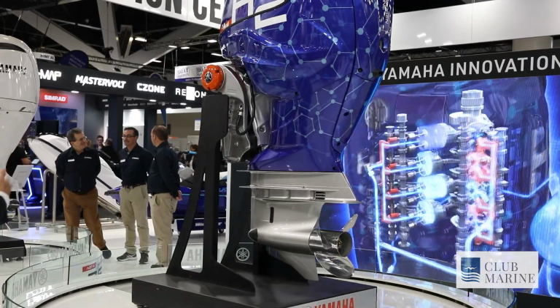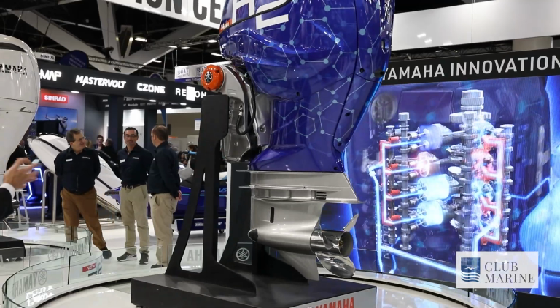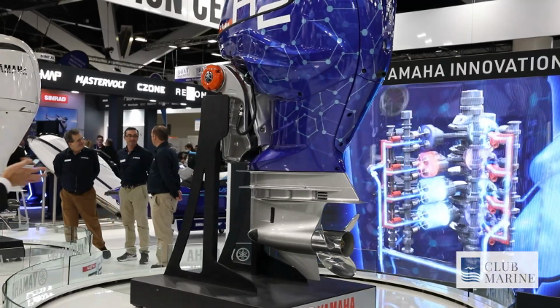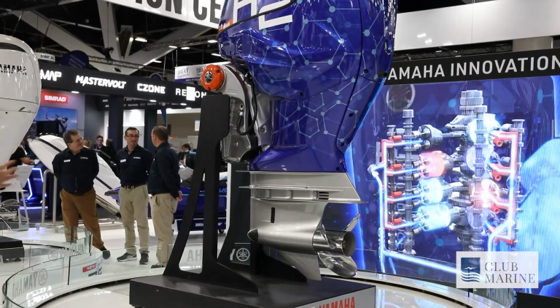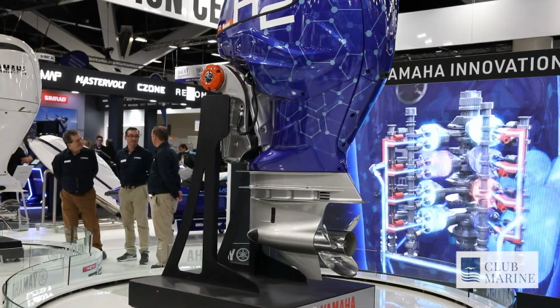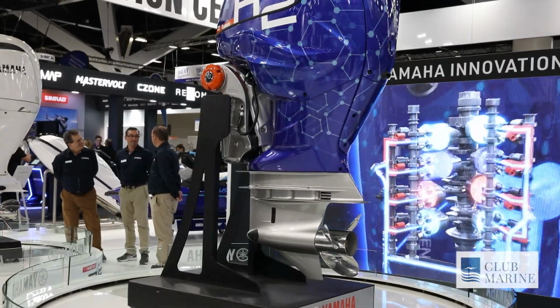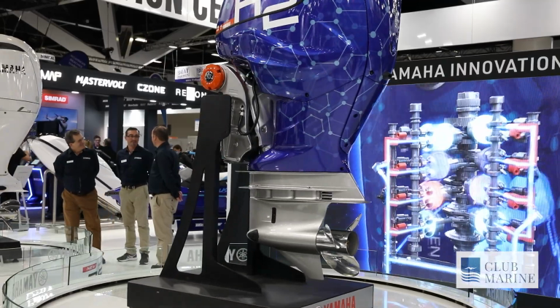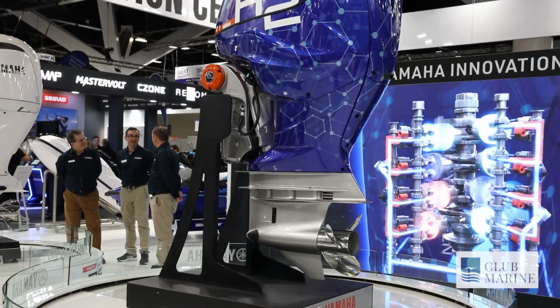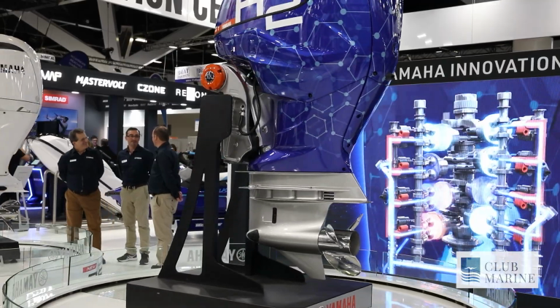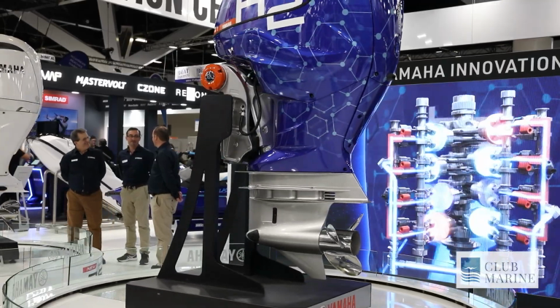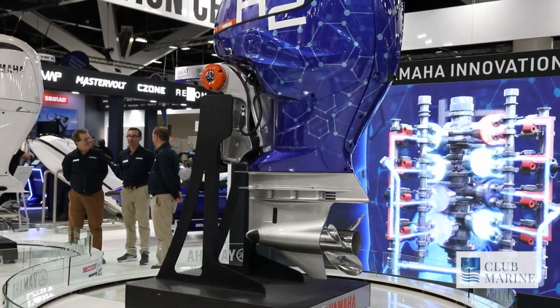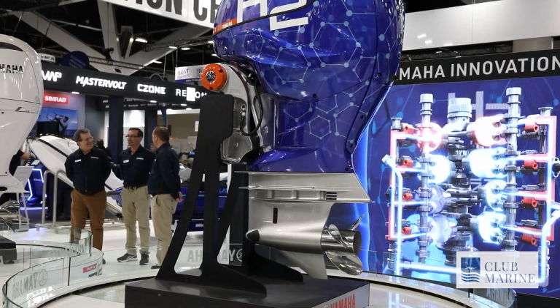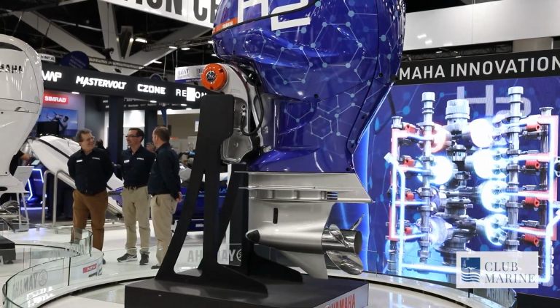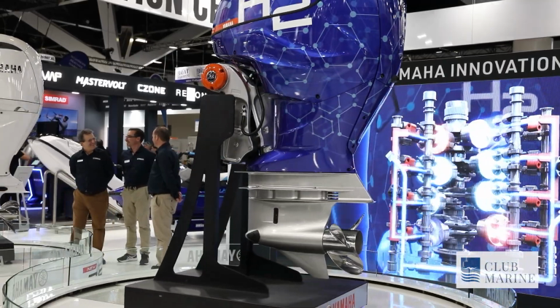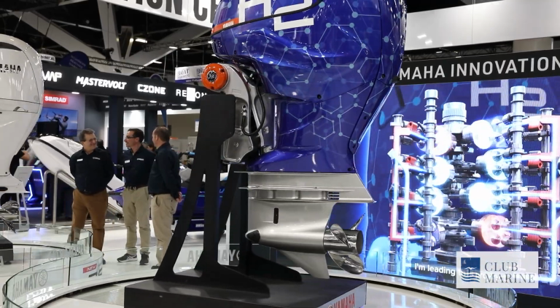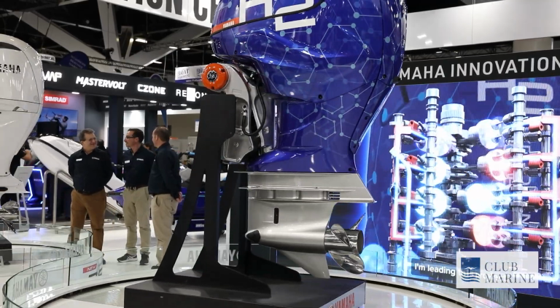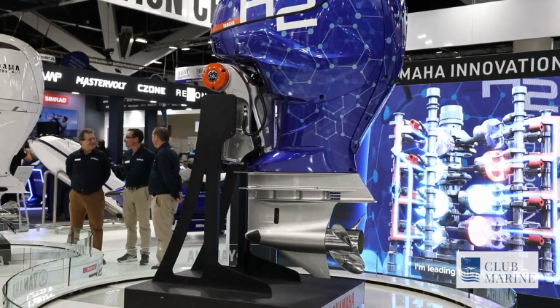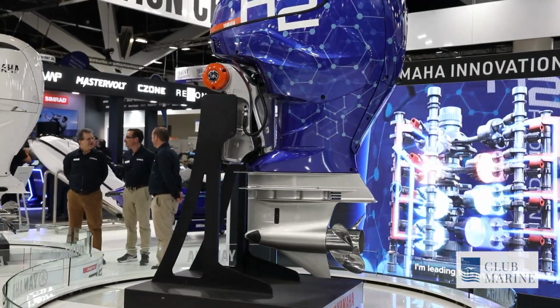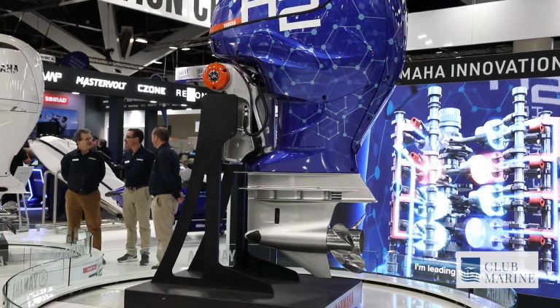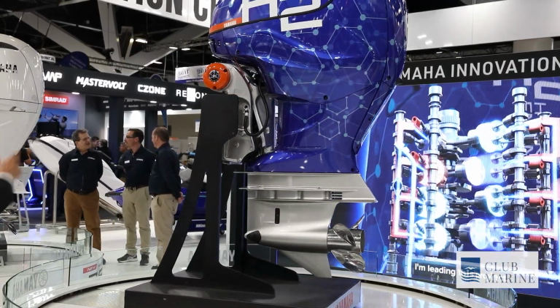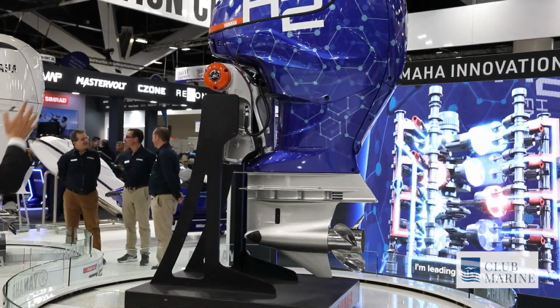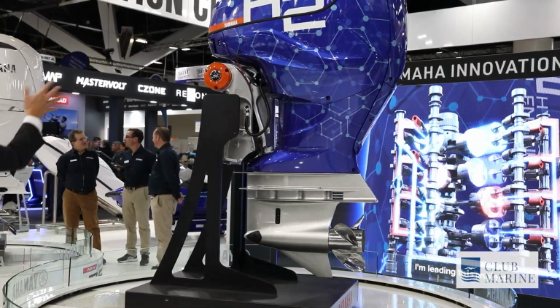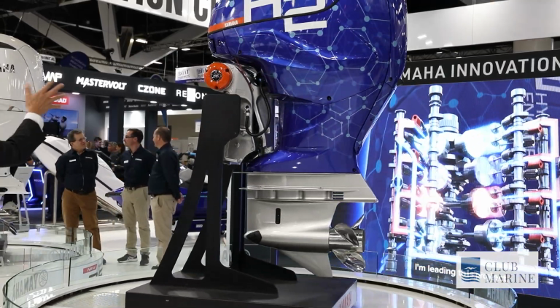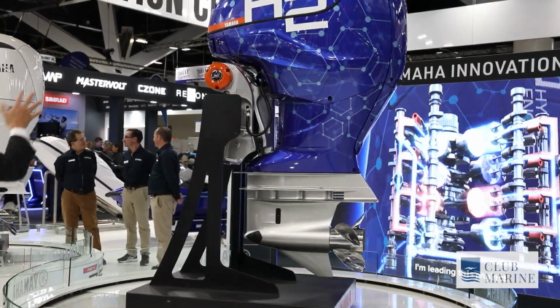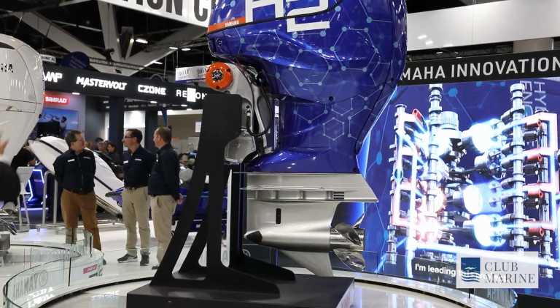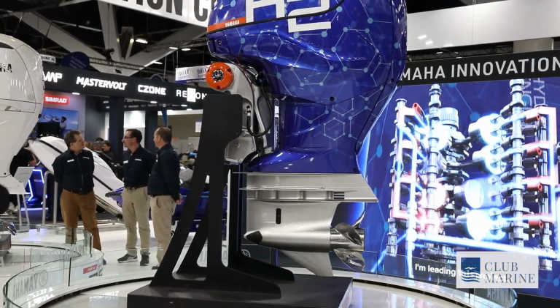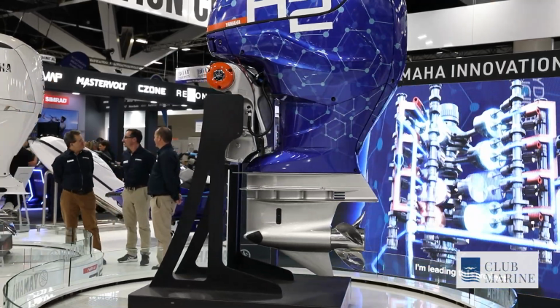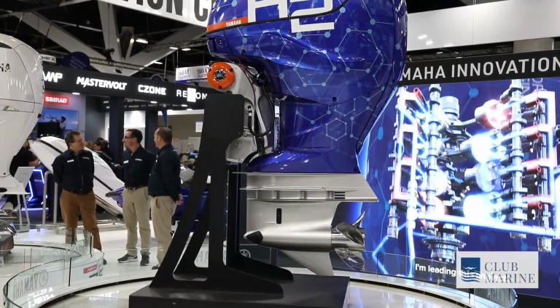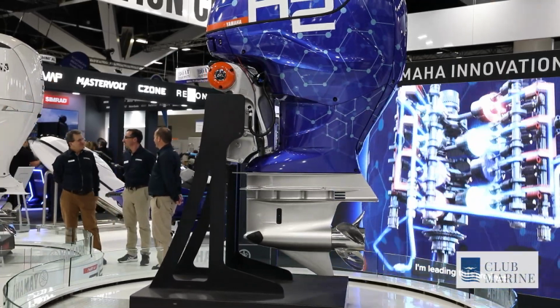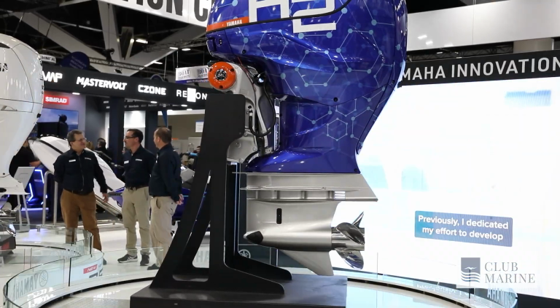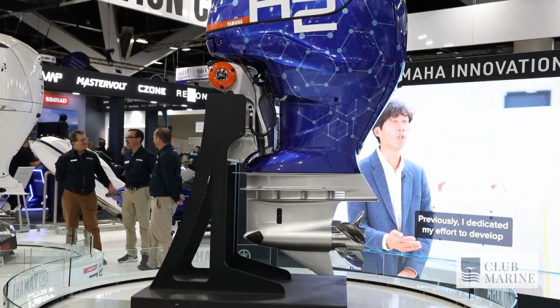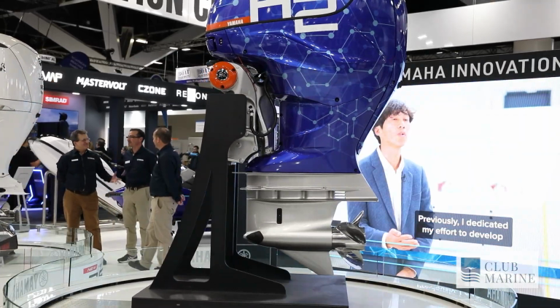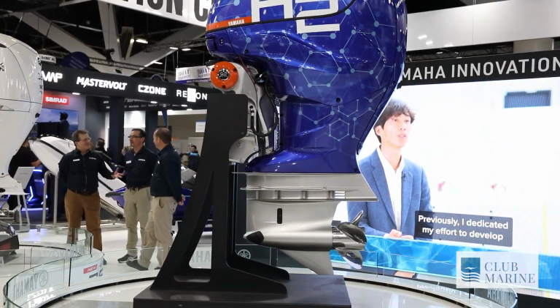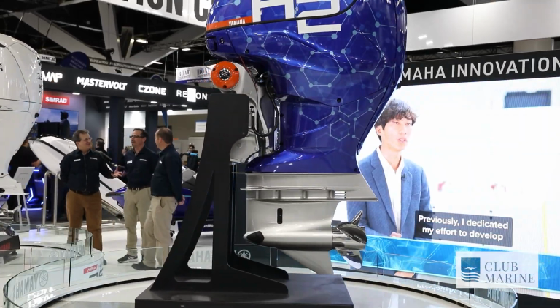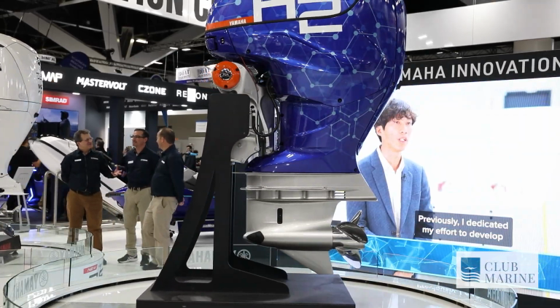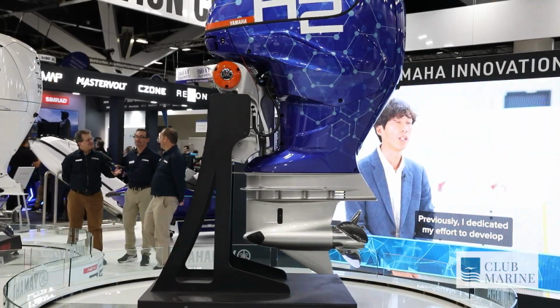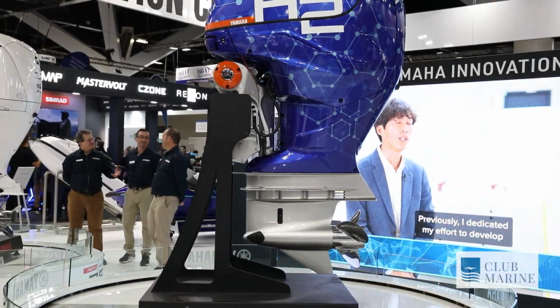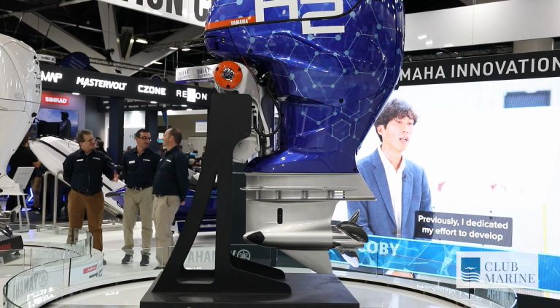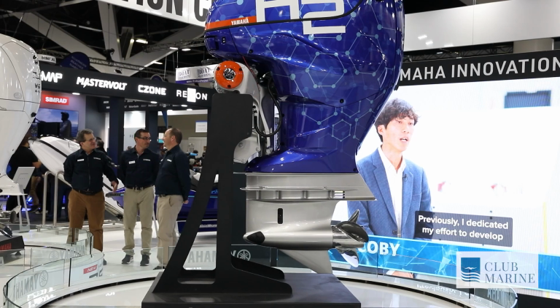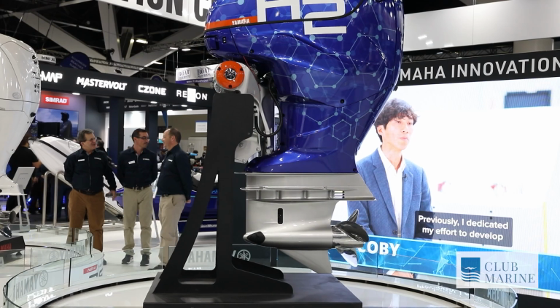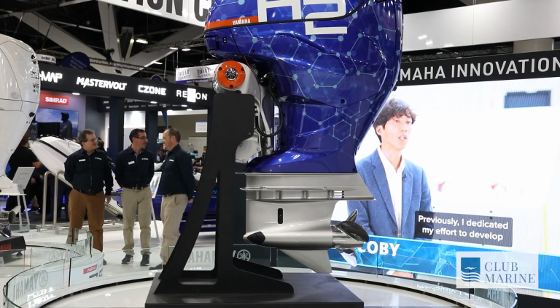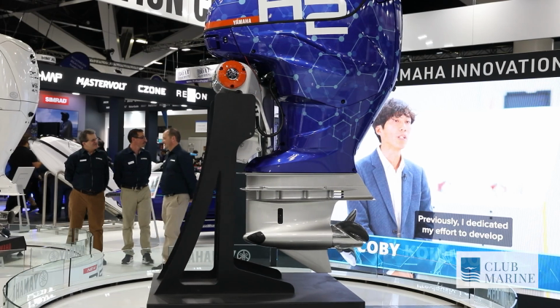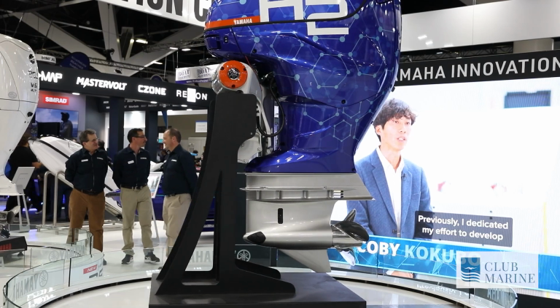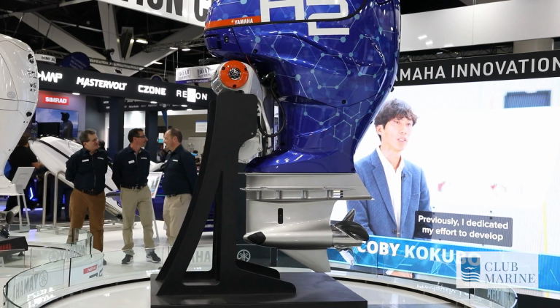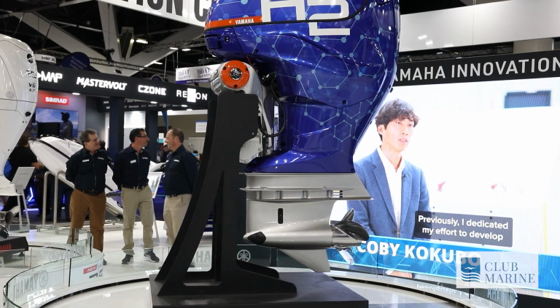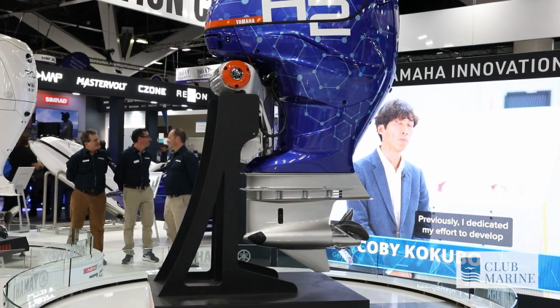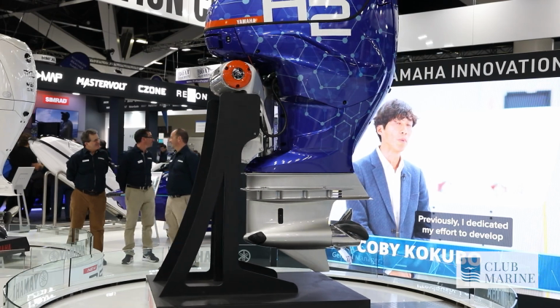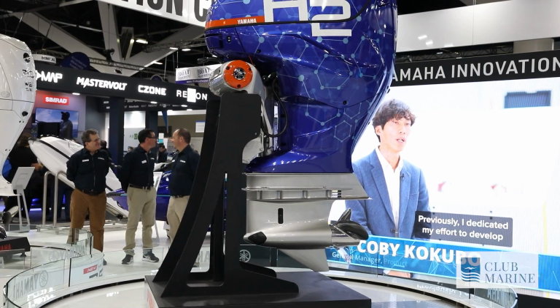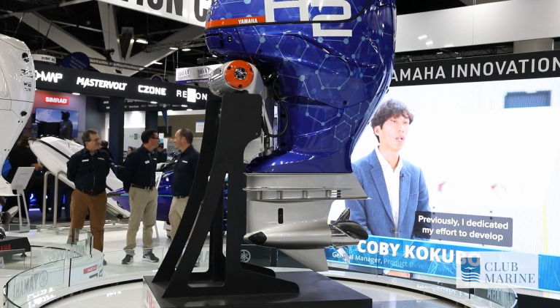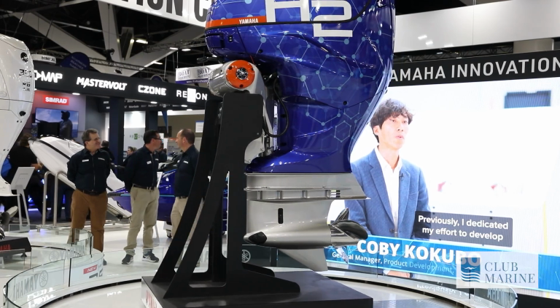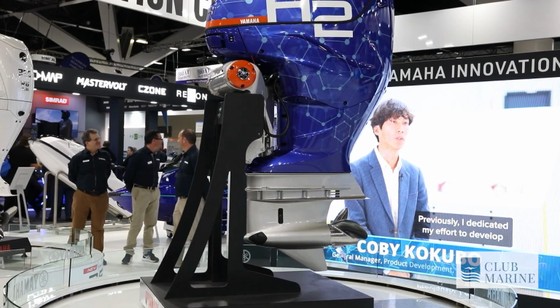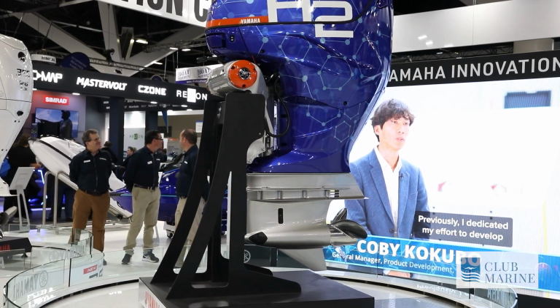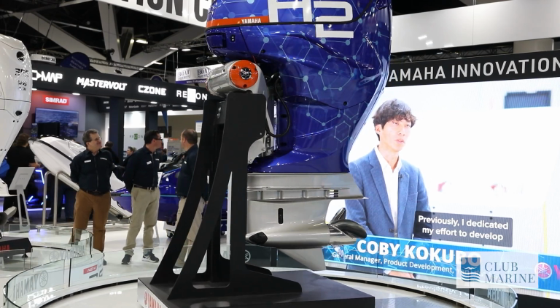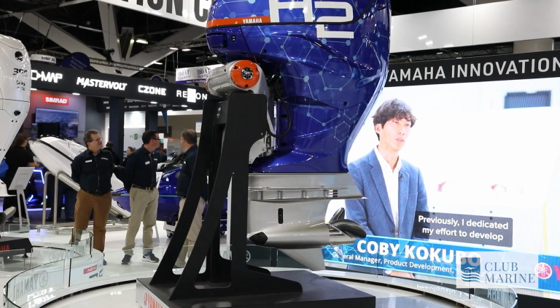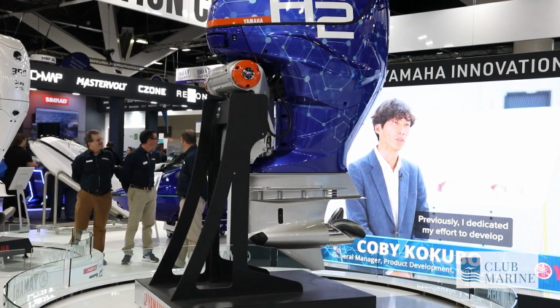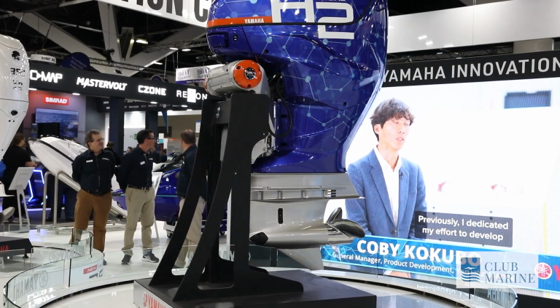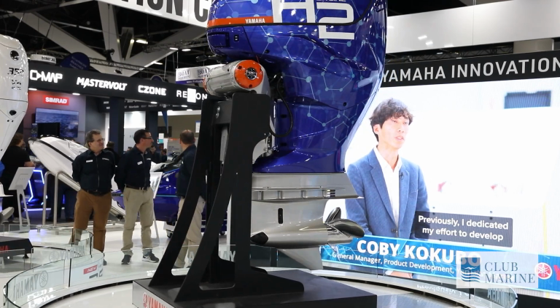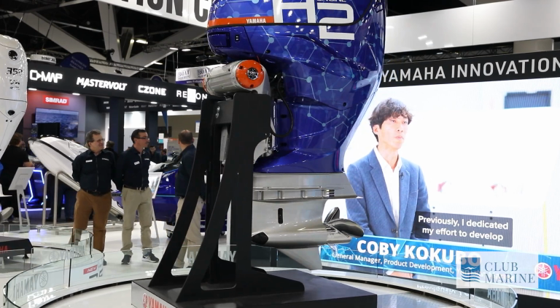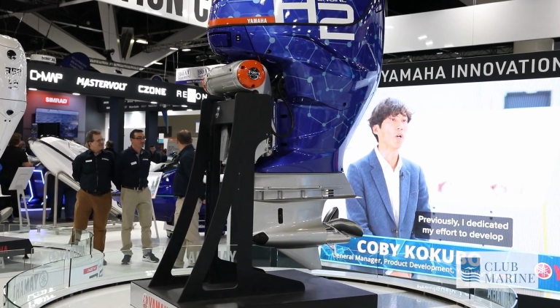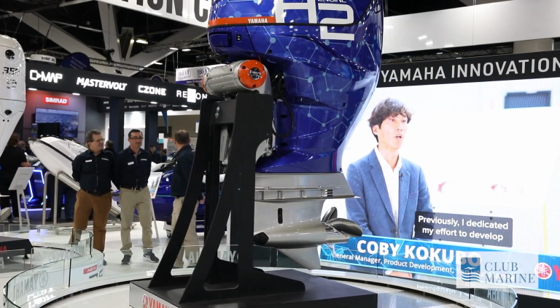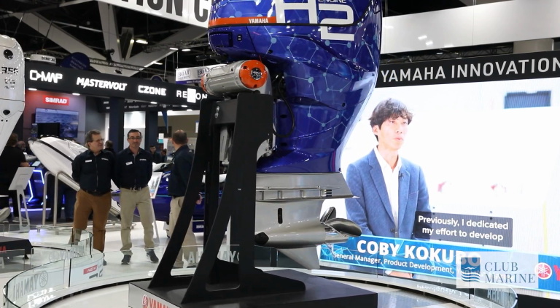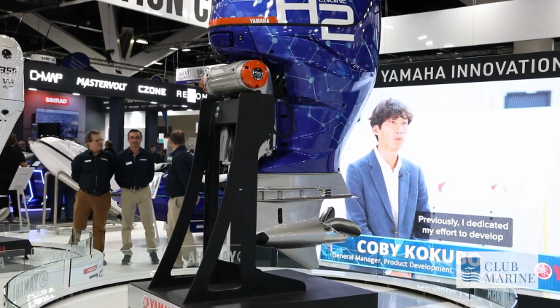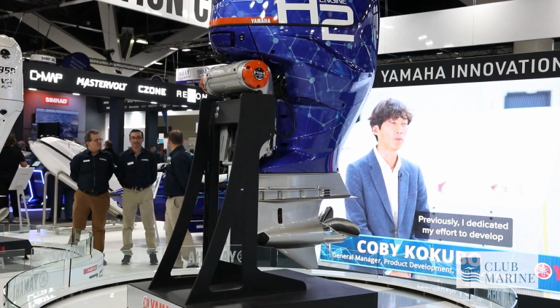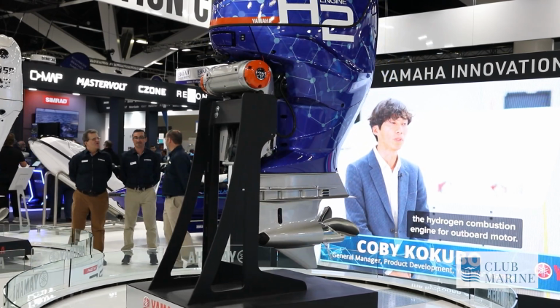With hydrogen, what we're able to do is start to really head towards our commitment to carbon neutrality for our product by 2035.